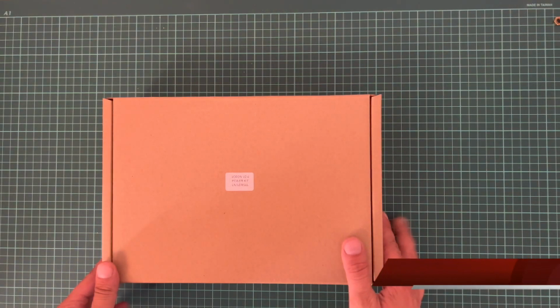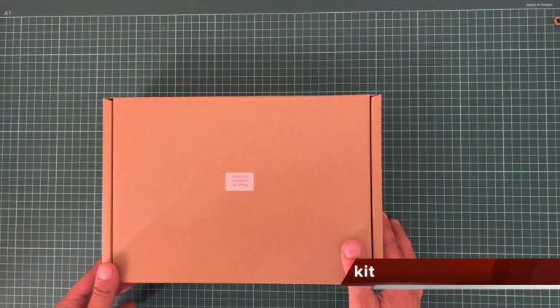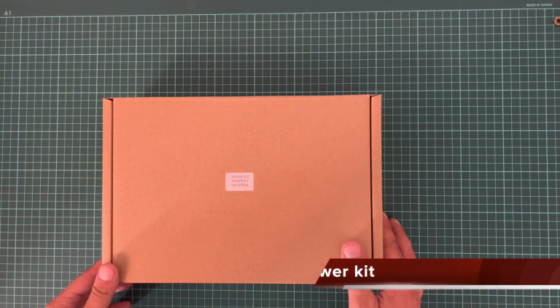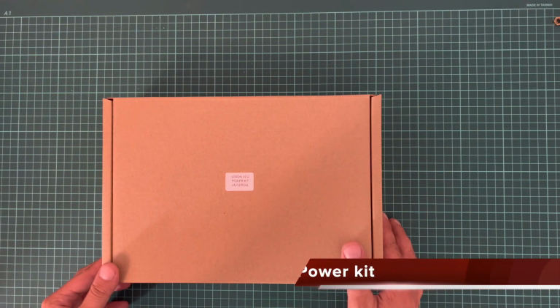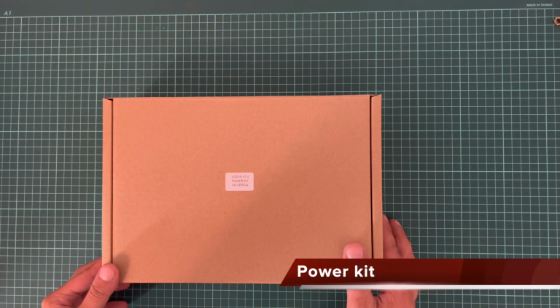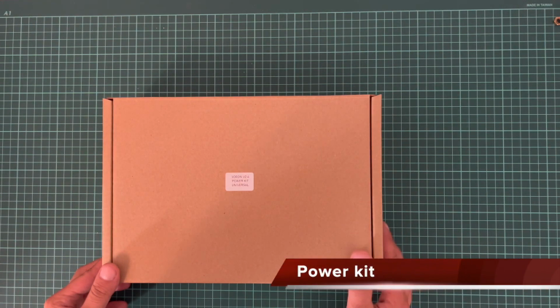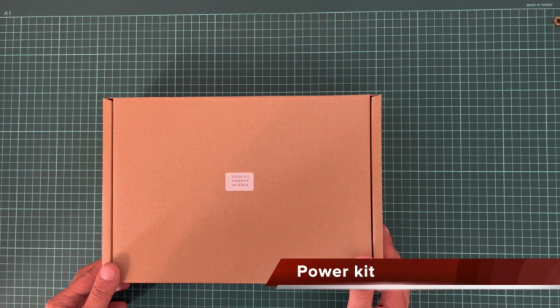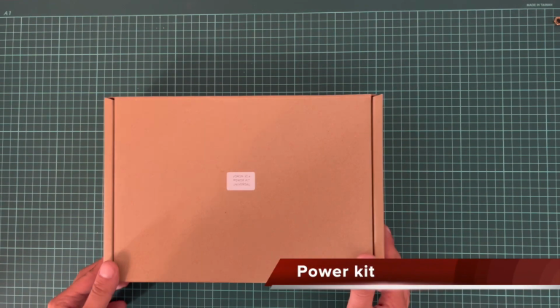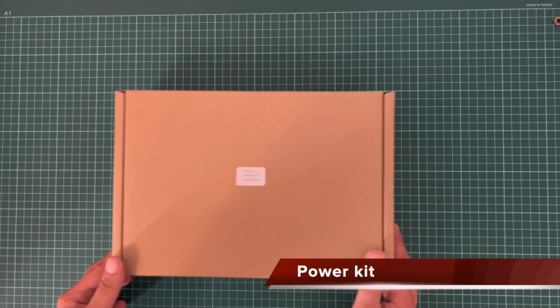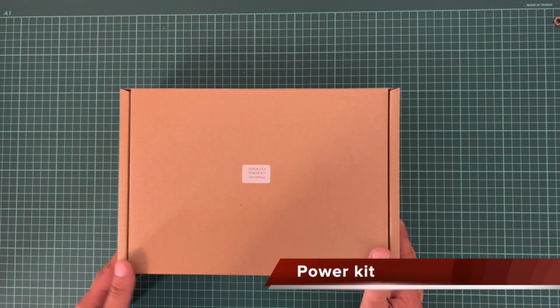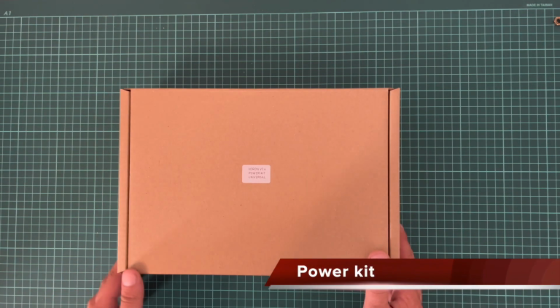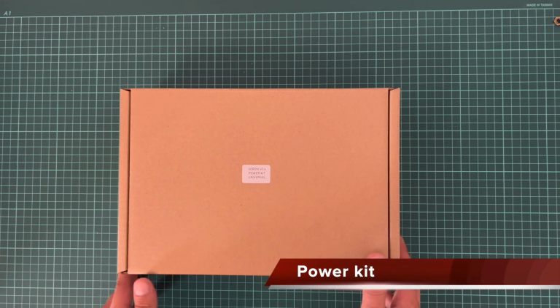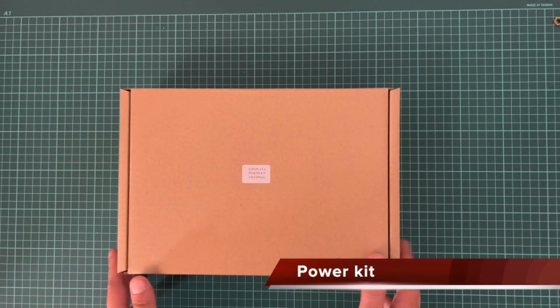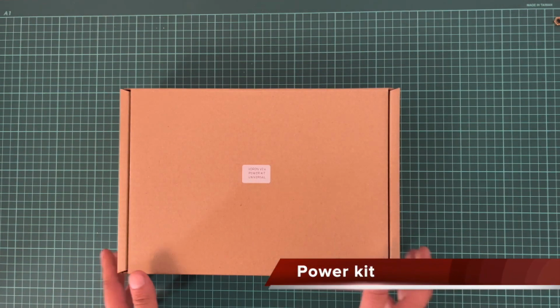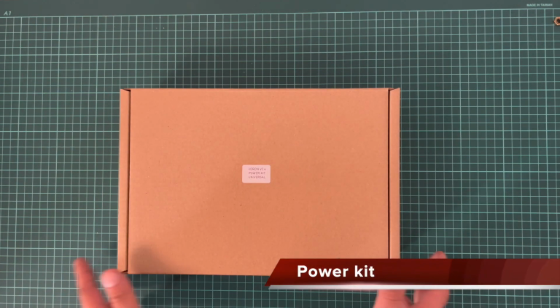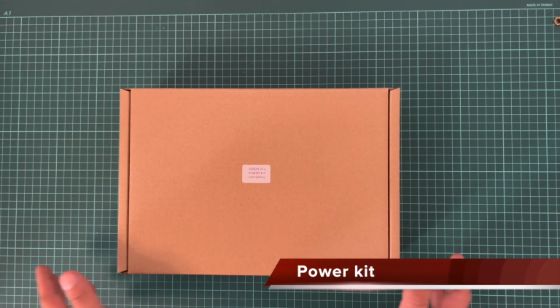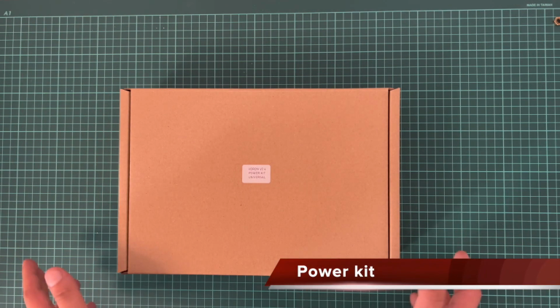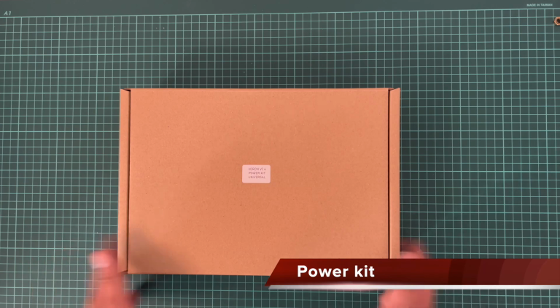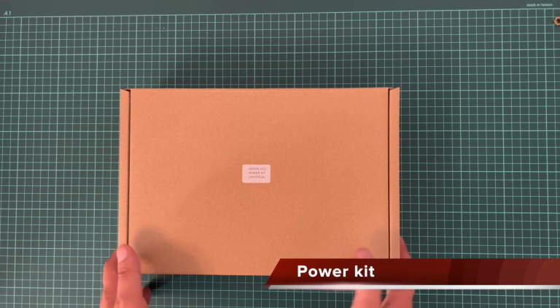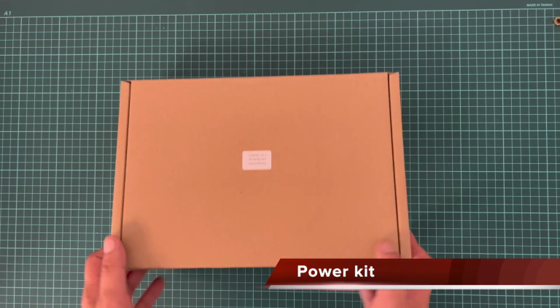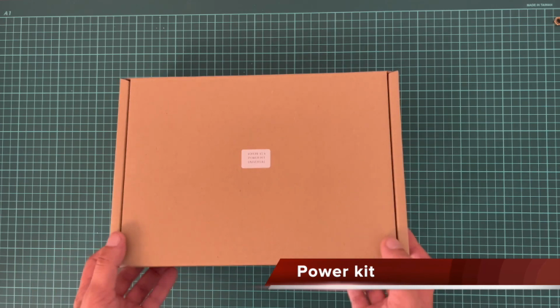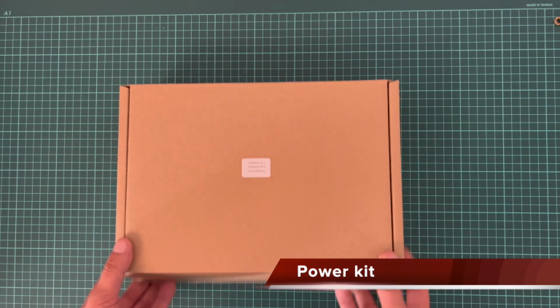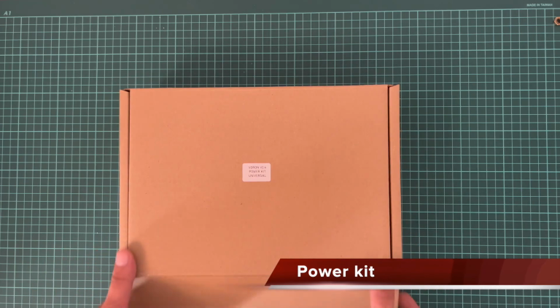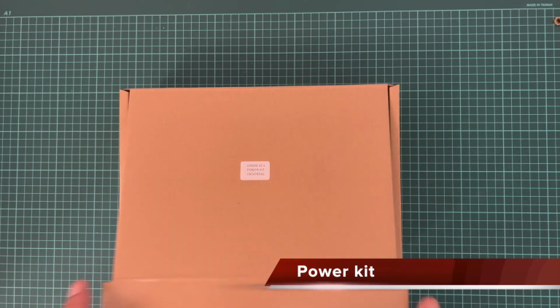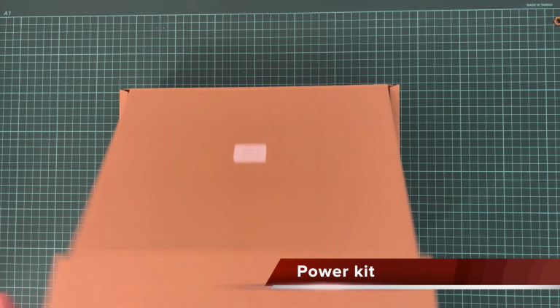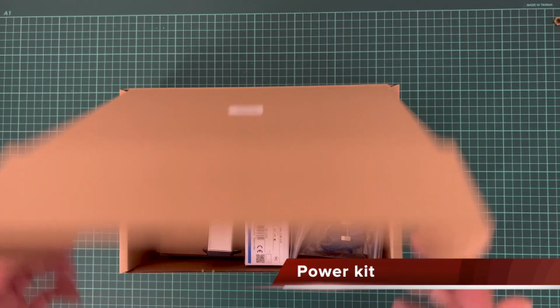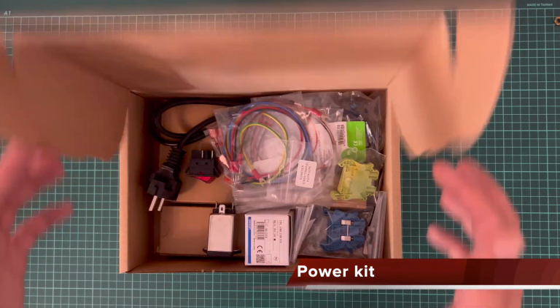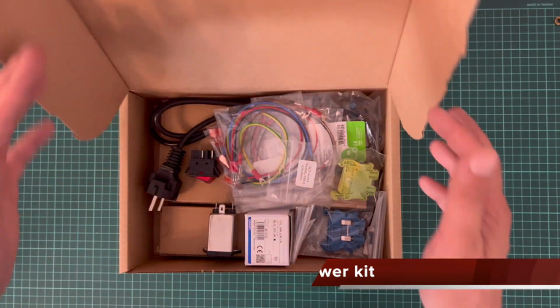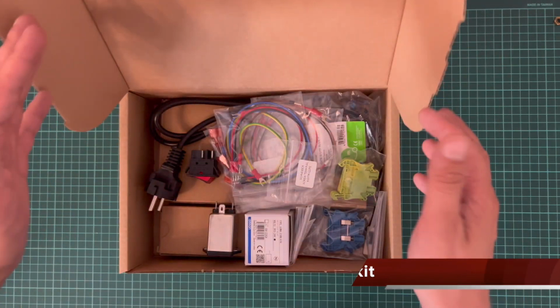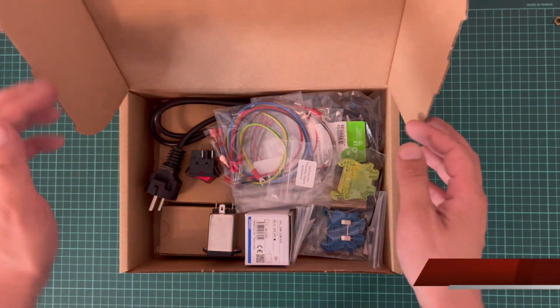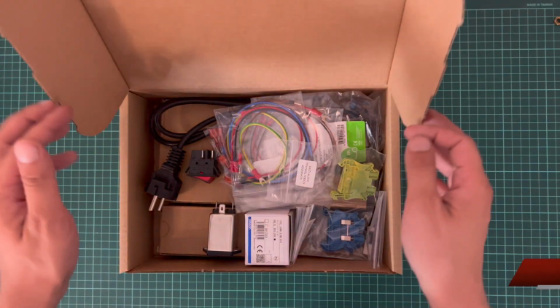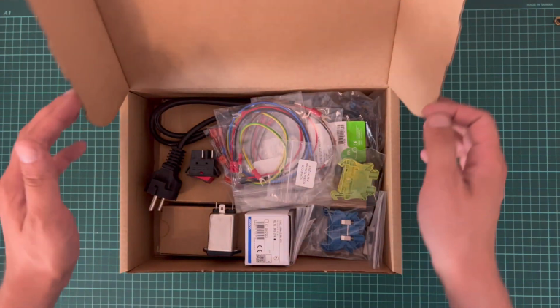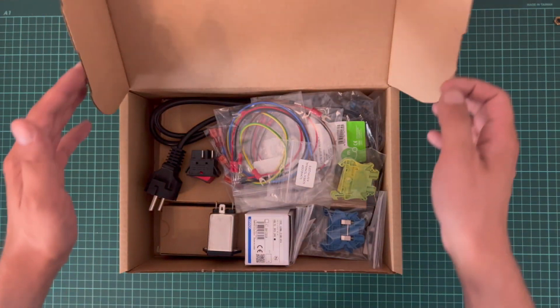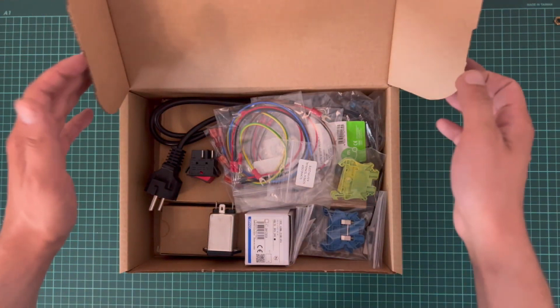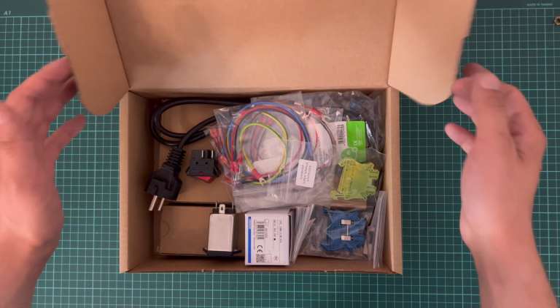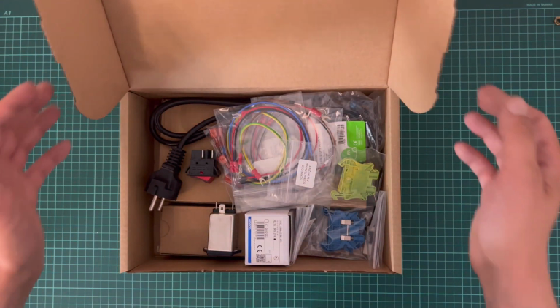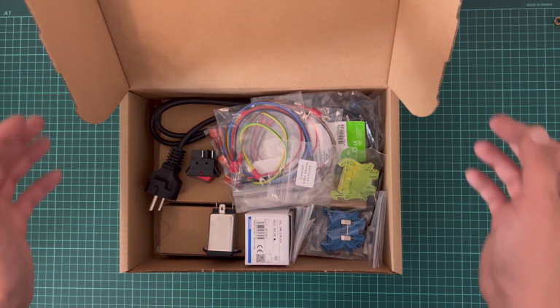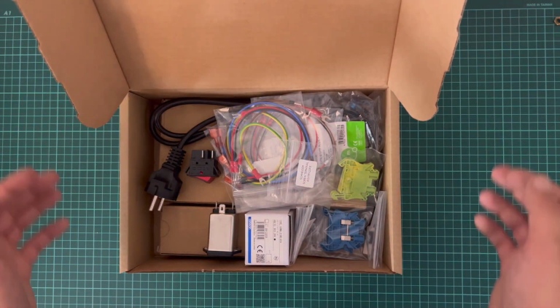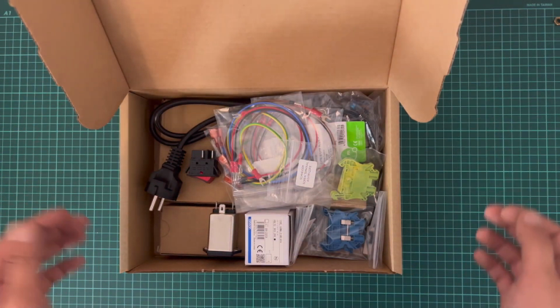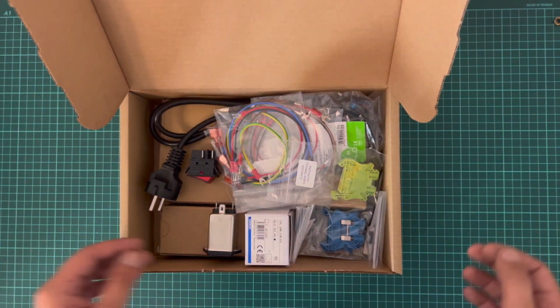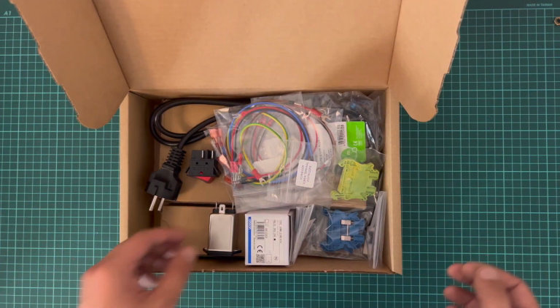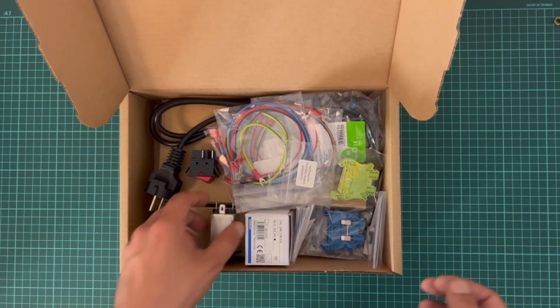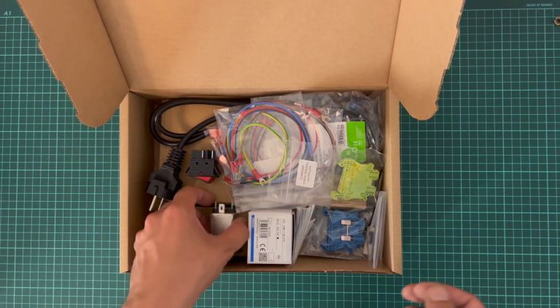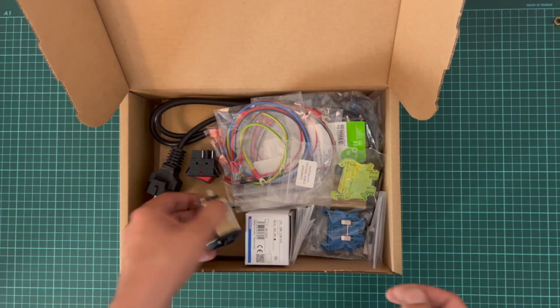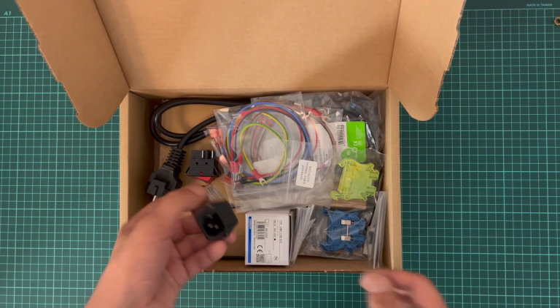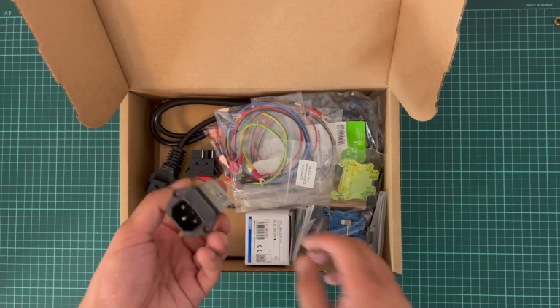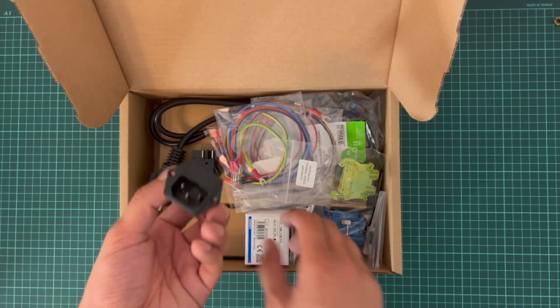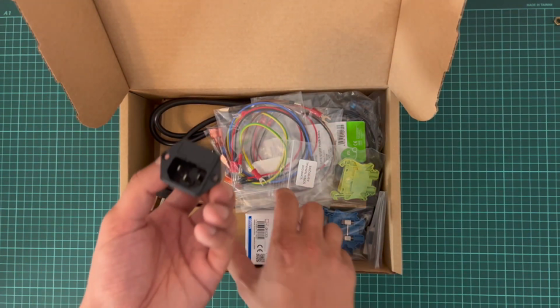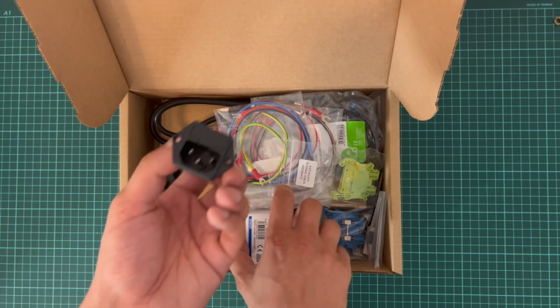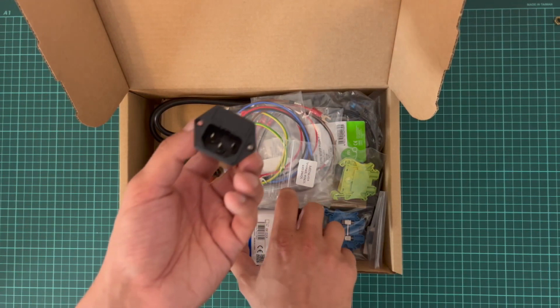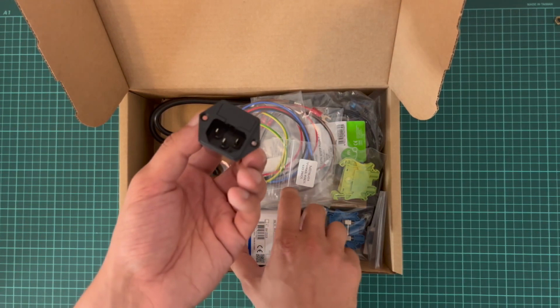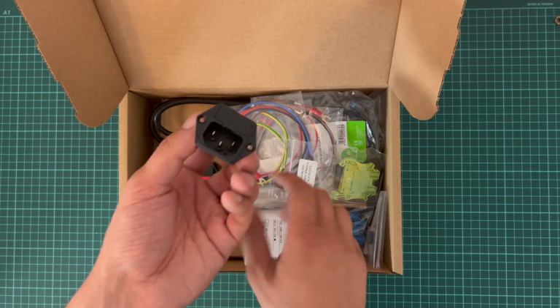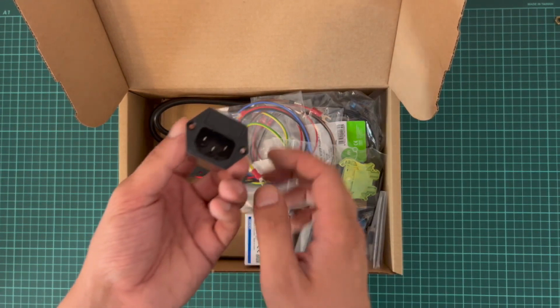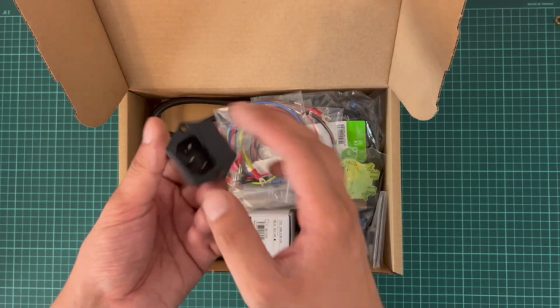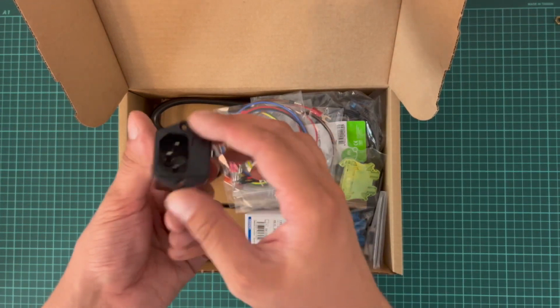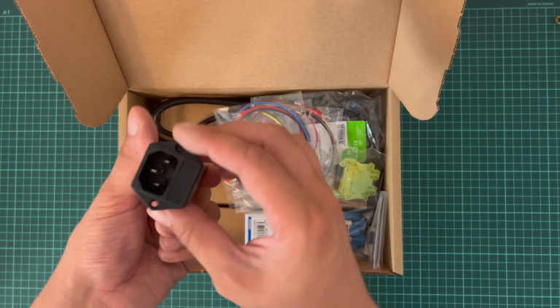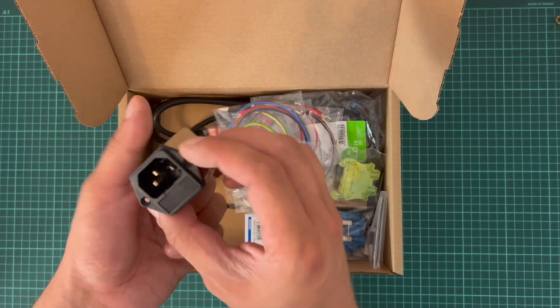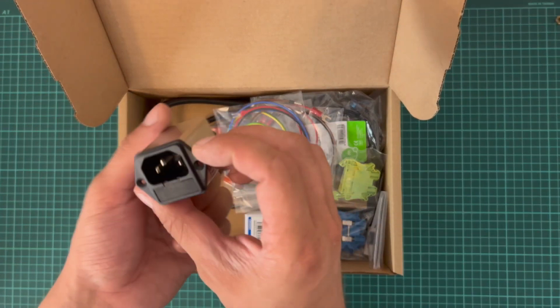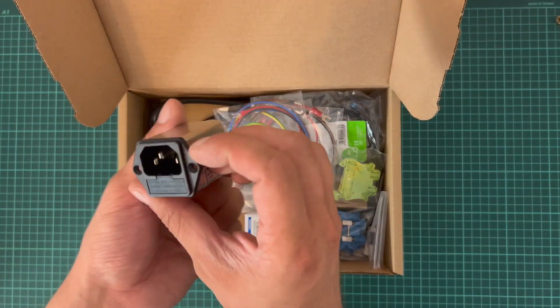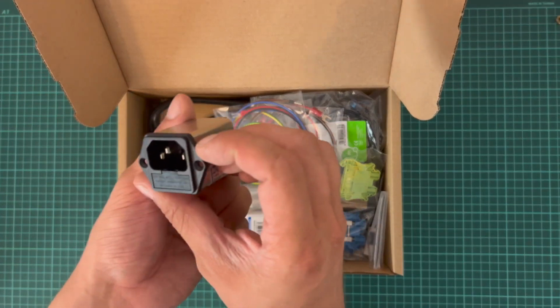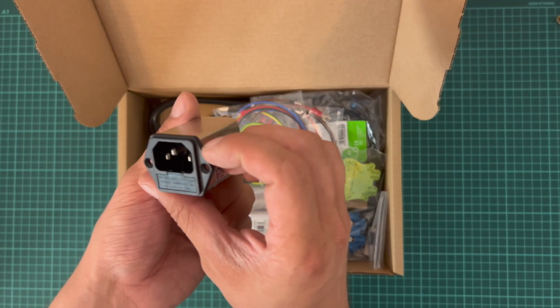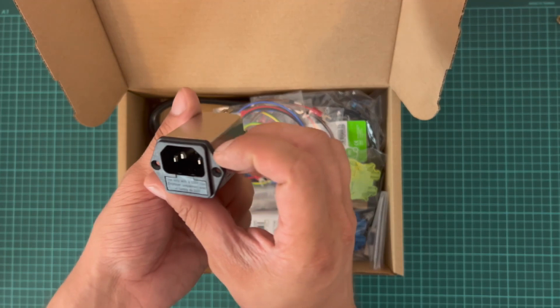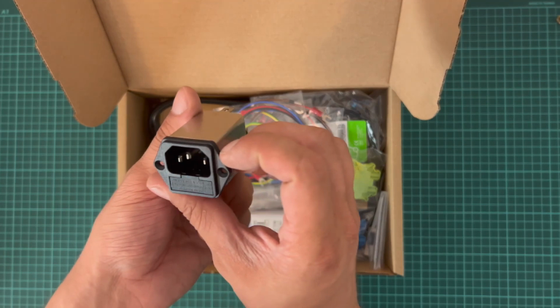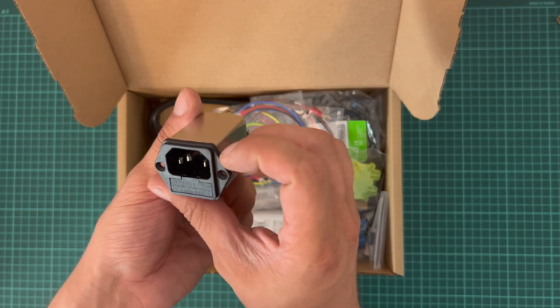What is this? This is the power kit. The power kit comes with high quality parts.